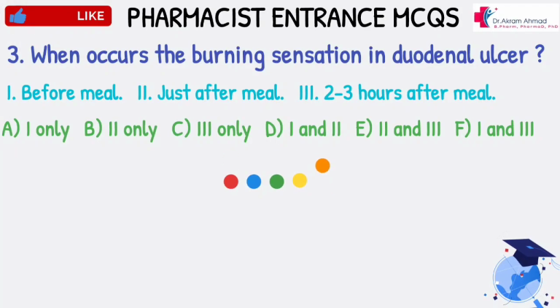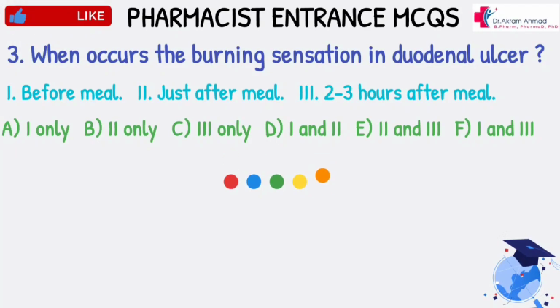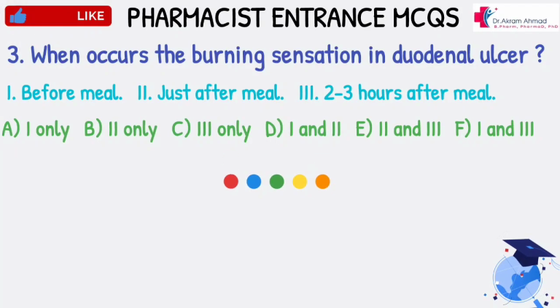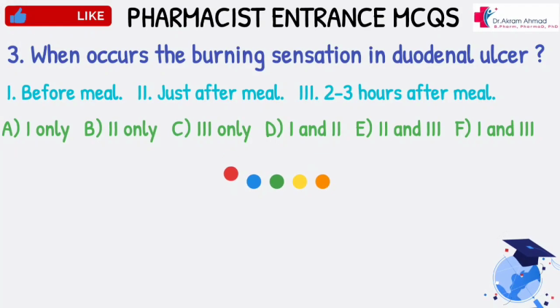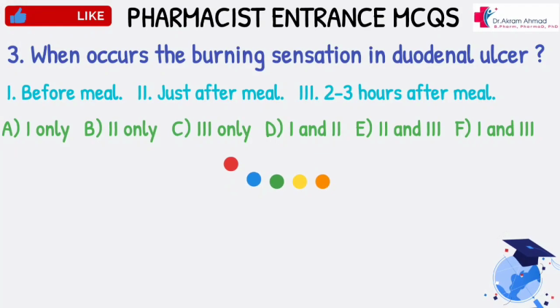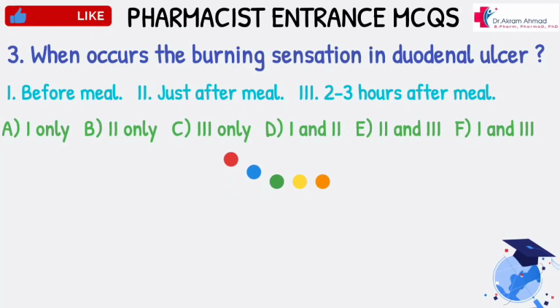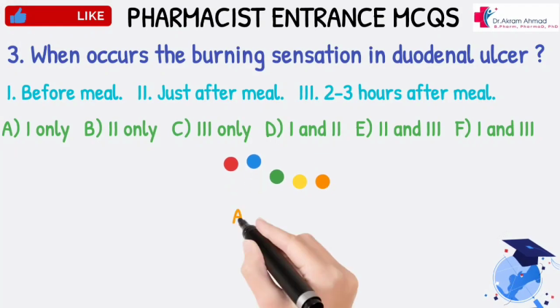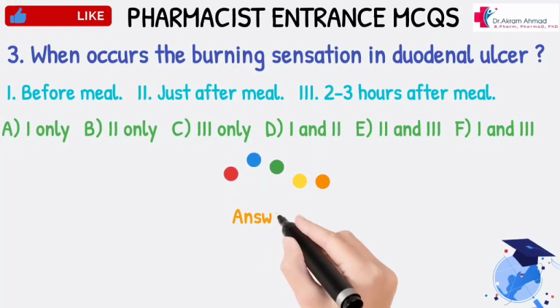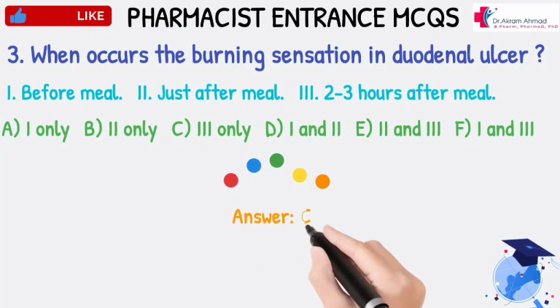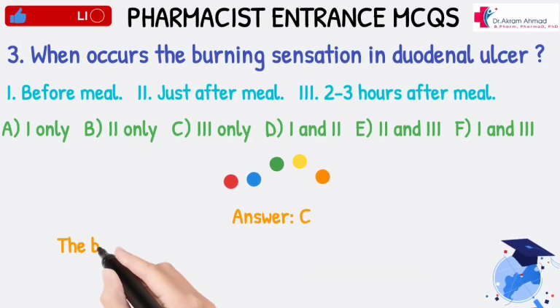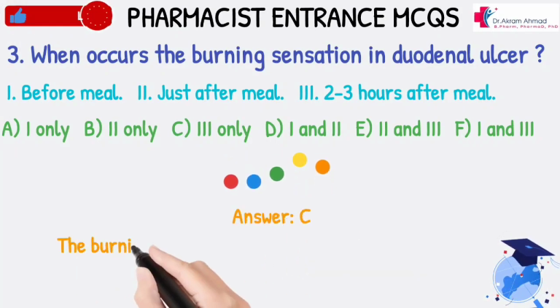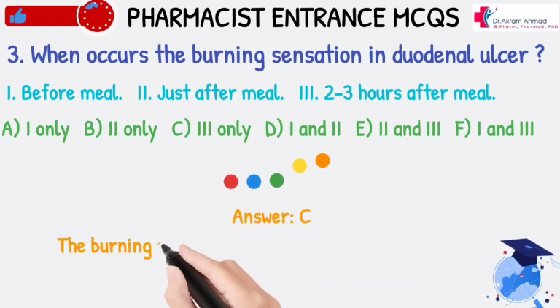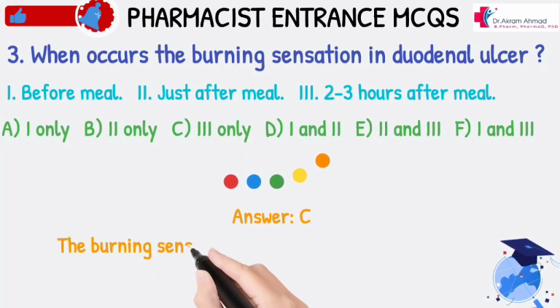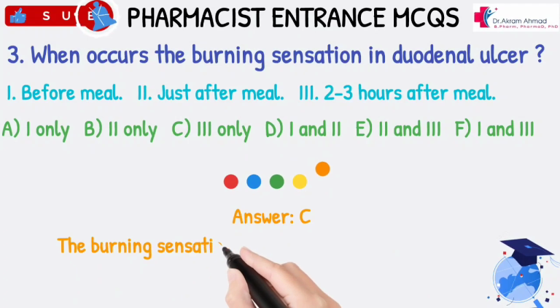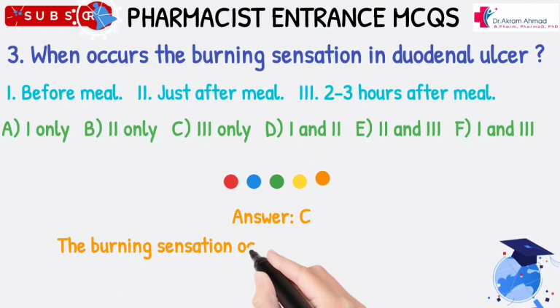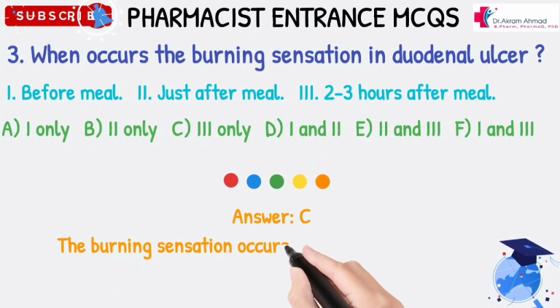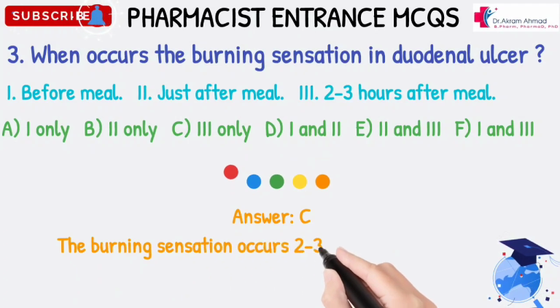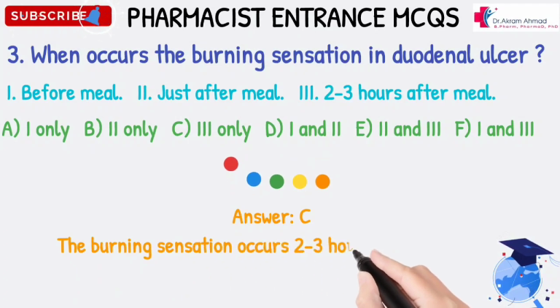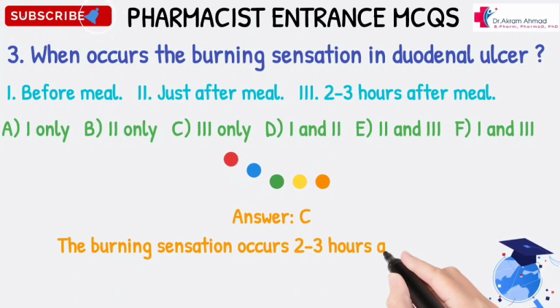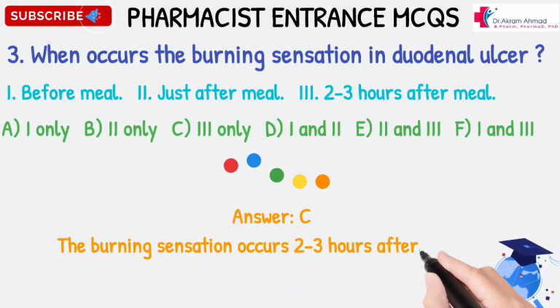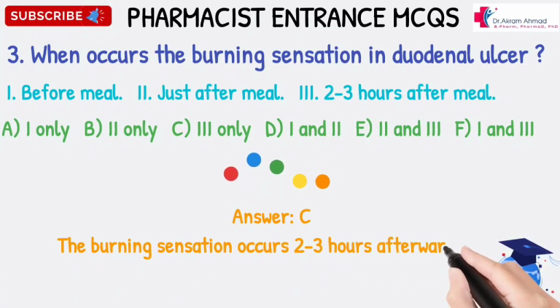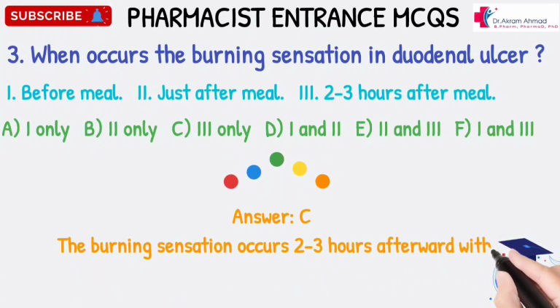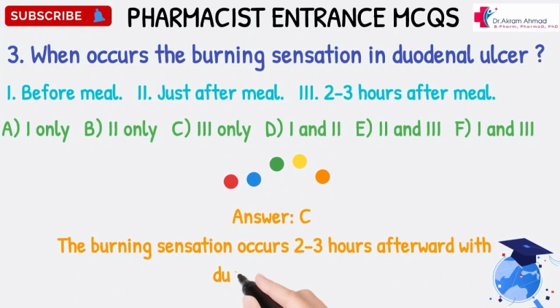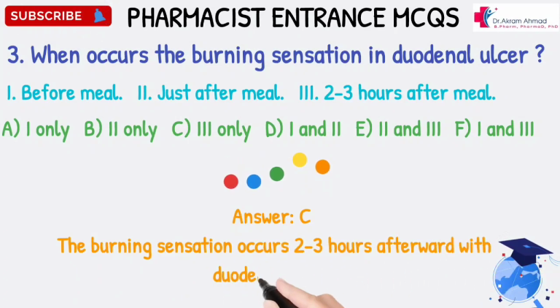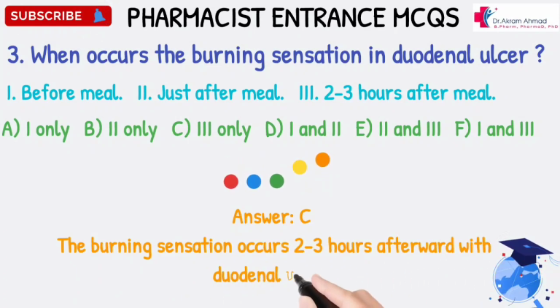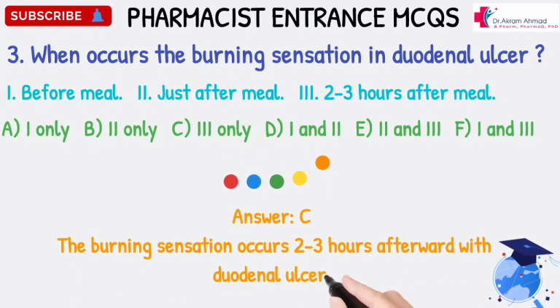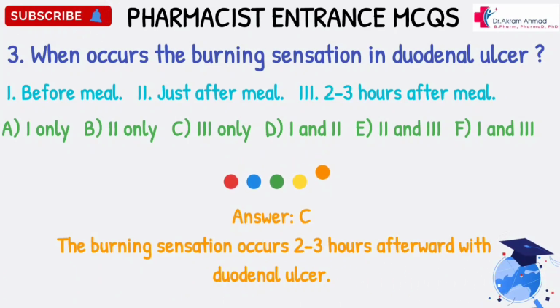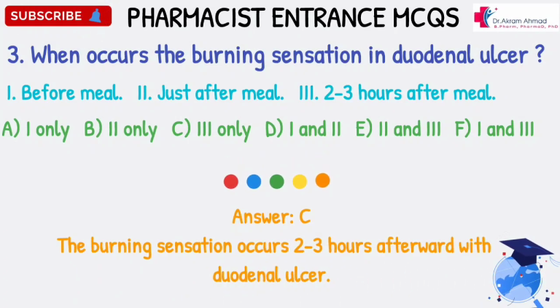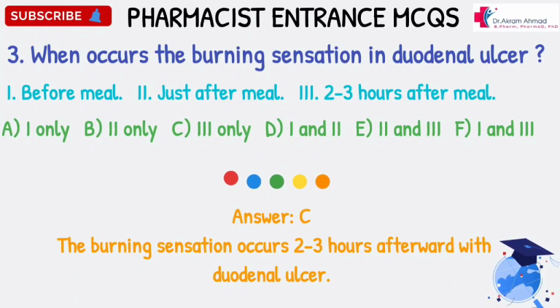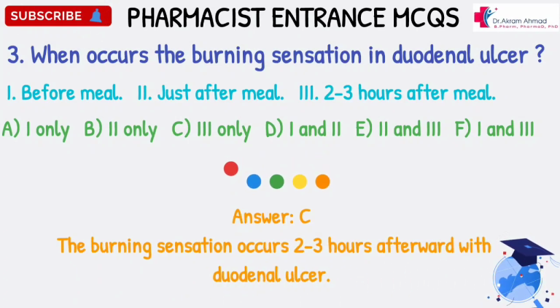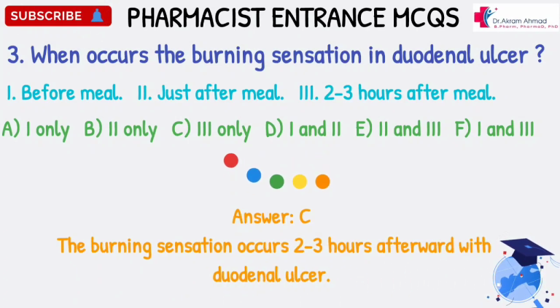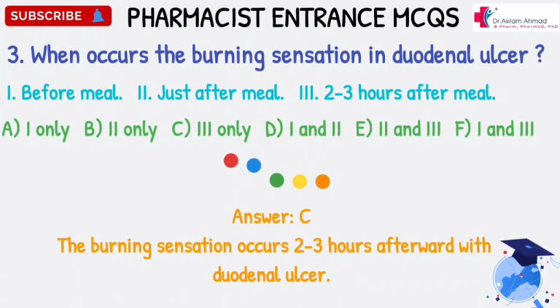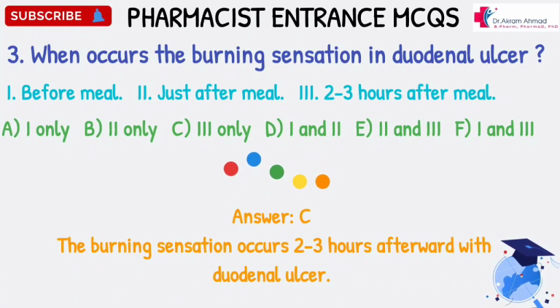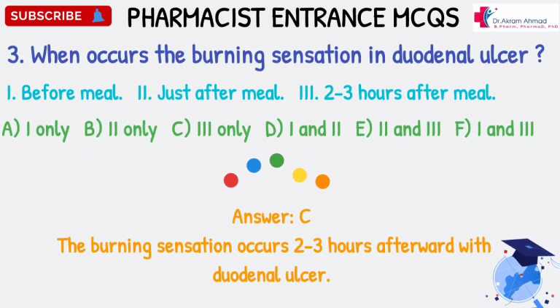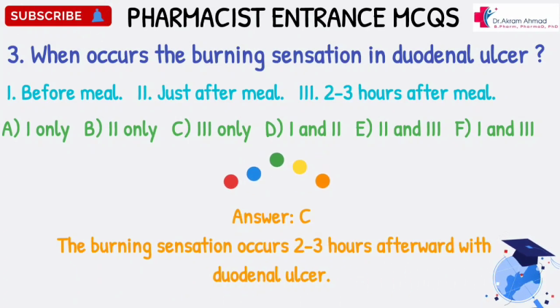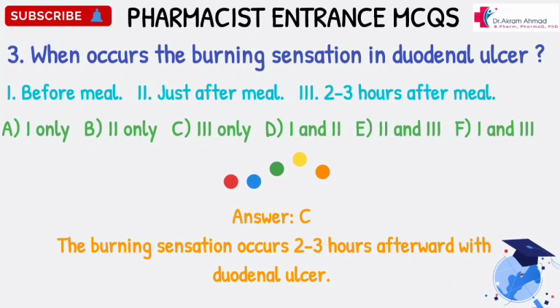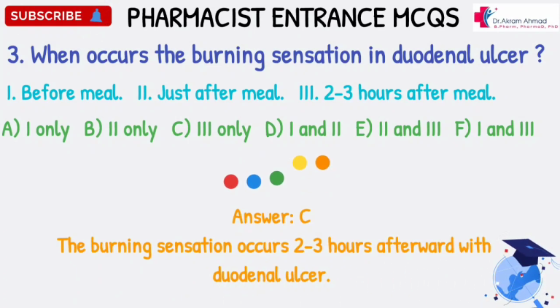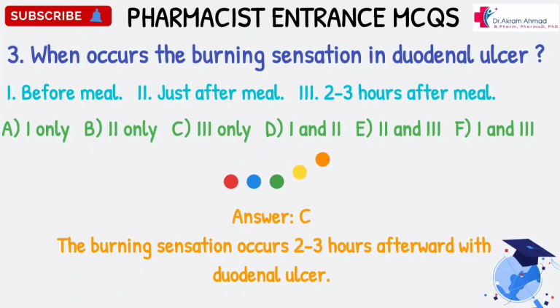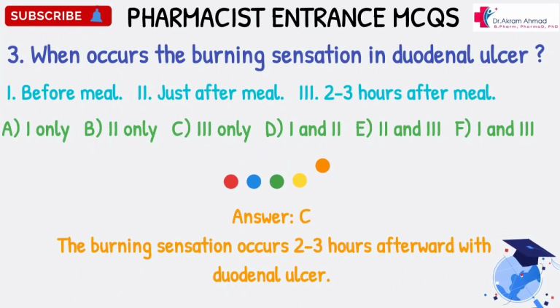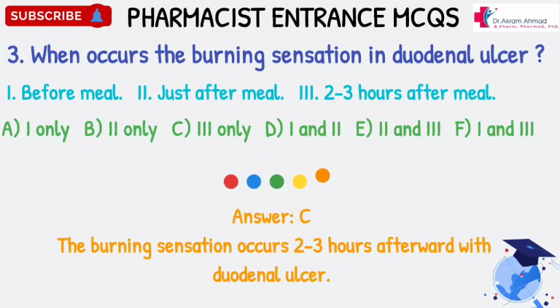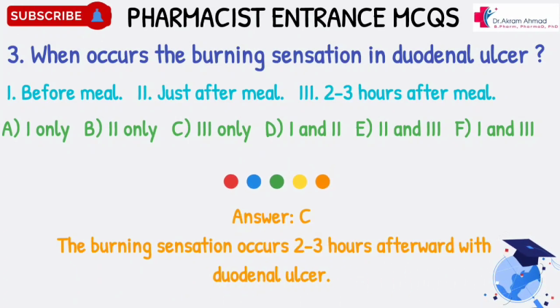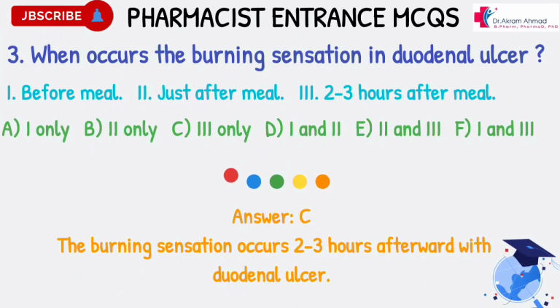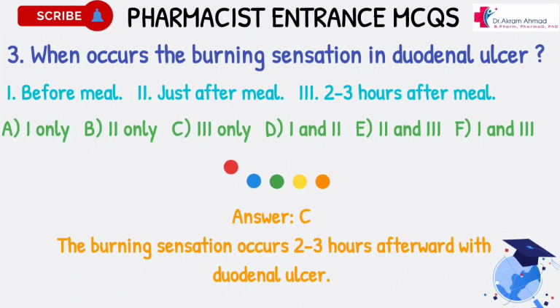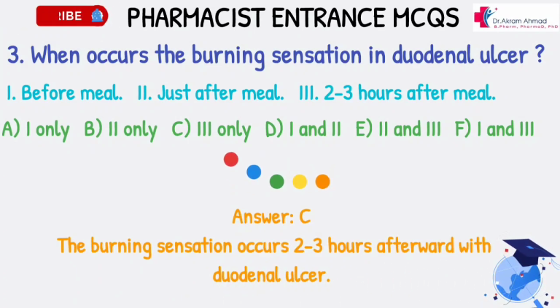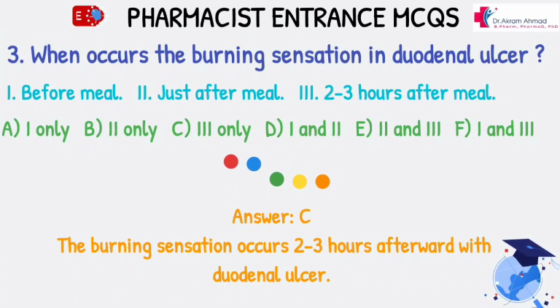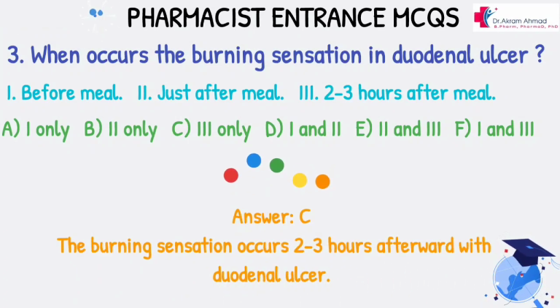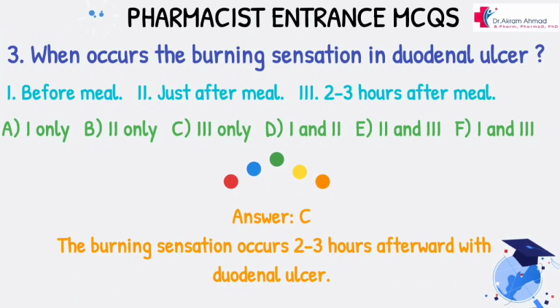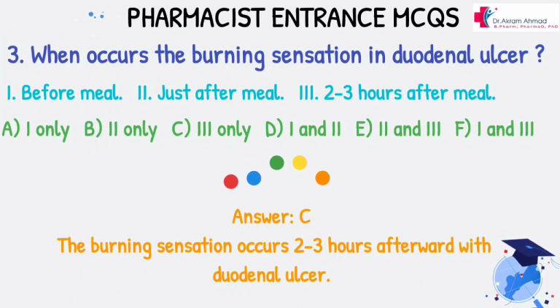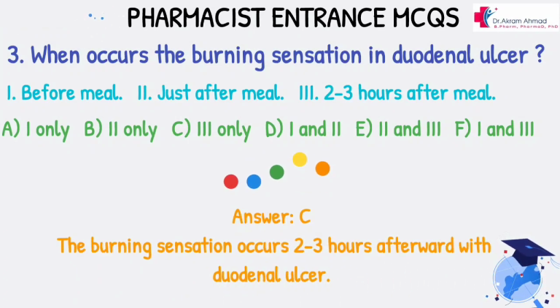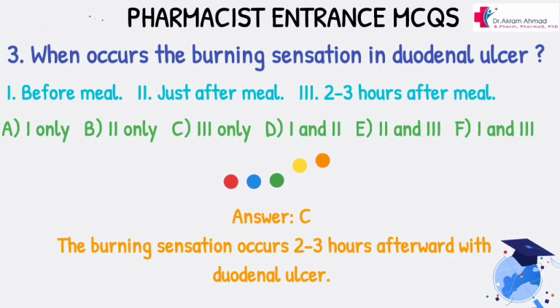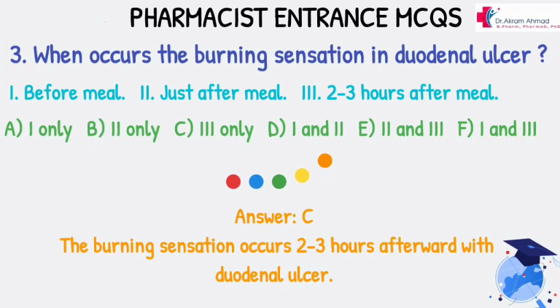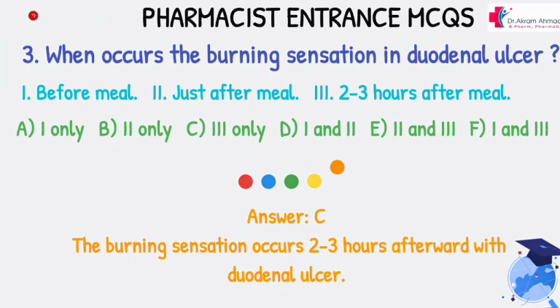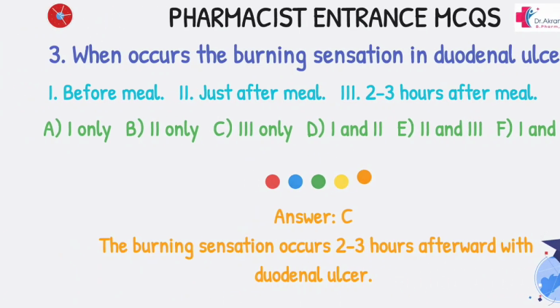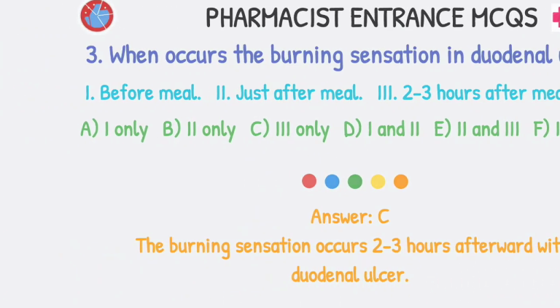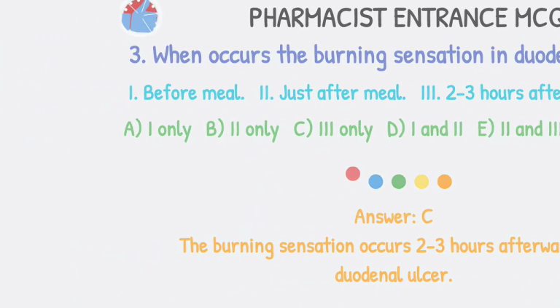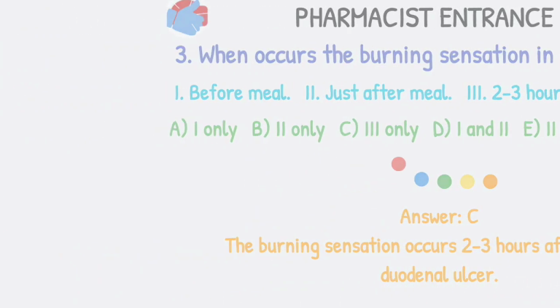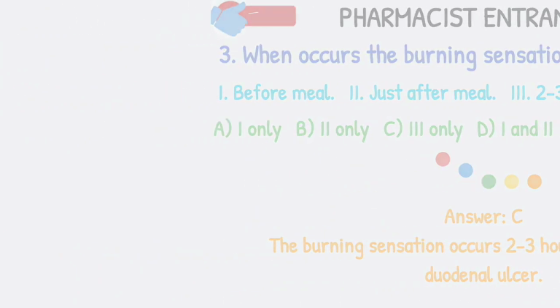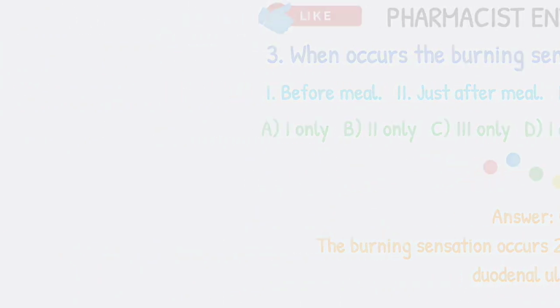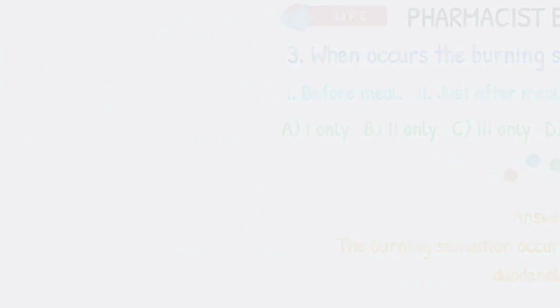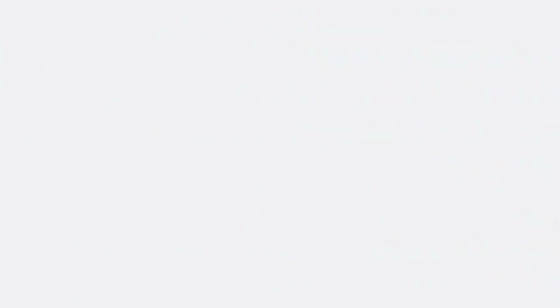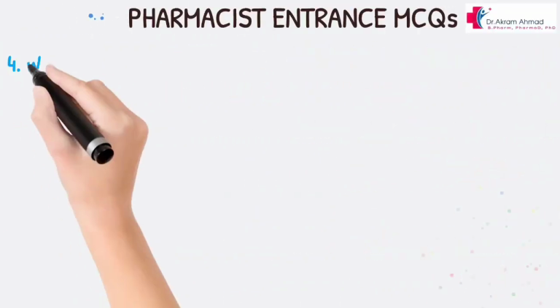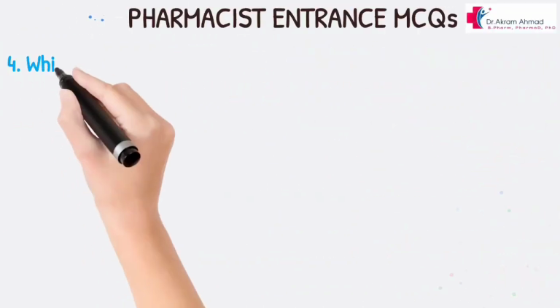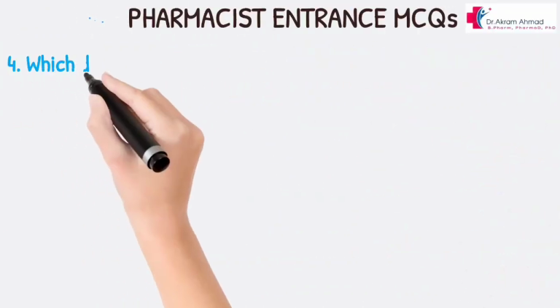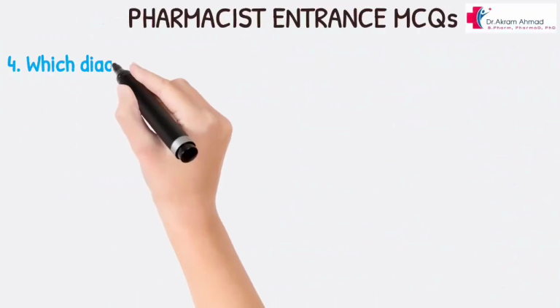Answer: C. The burning sensation occurs 2 to 3 hours after meal with duodenal ulcer.